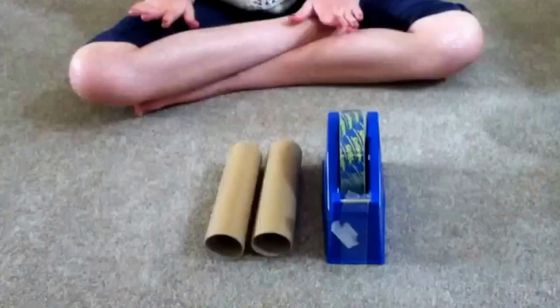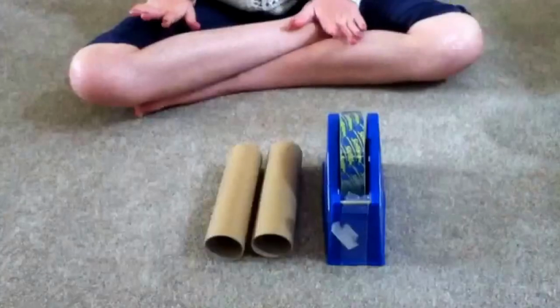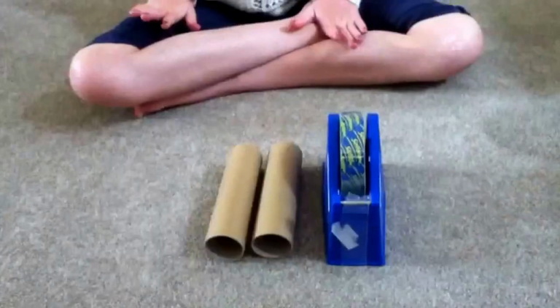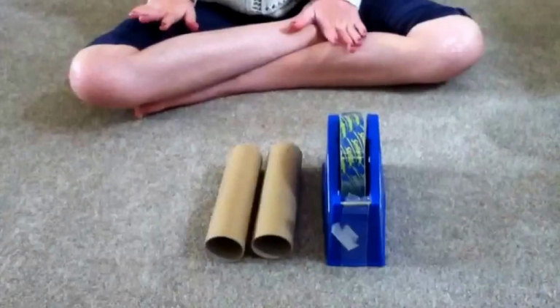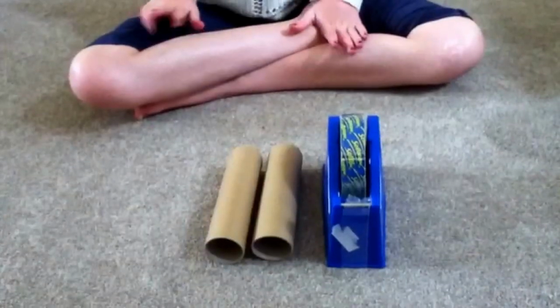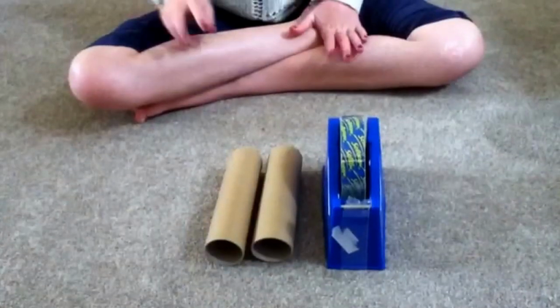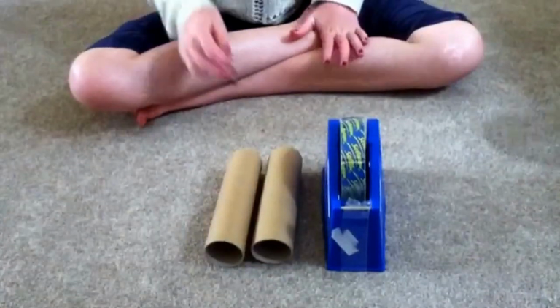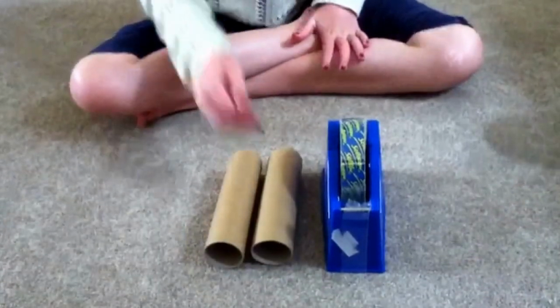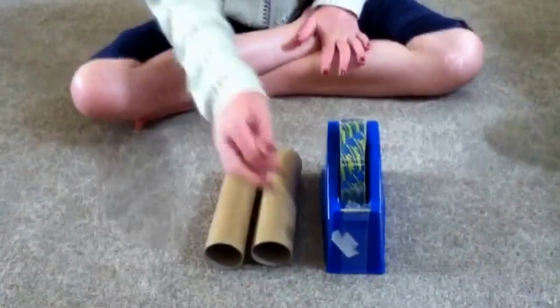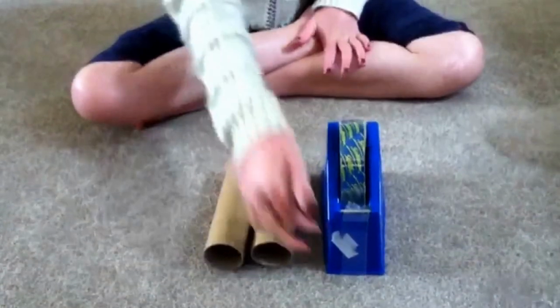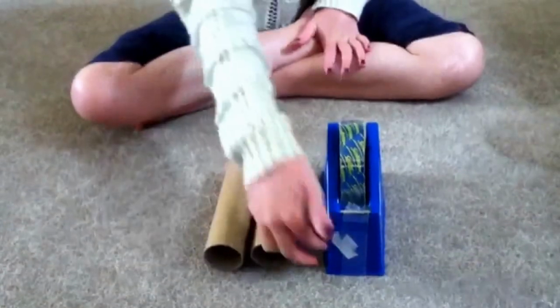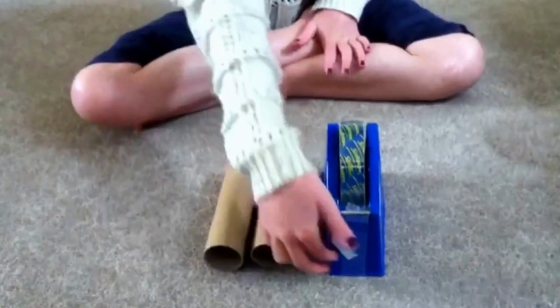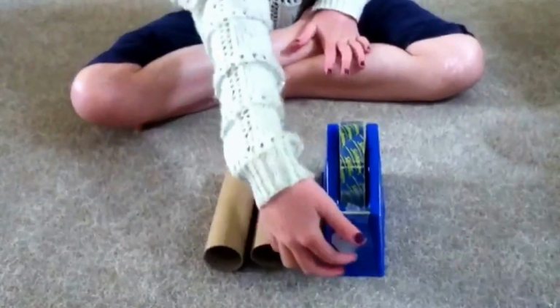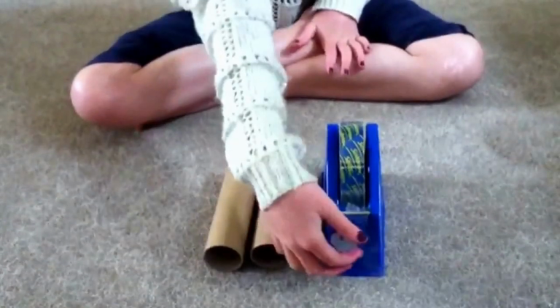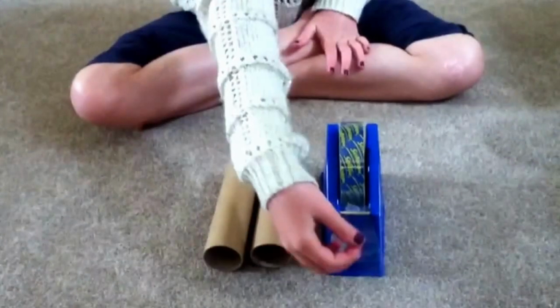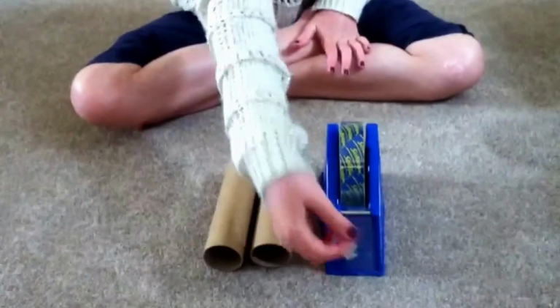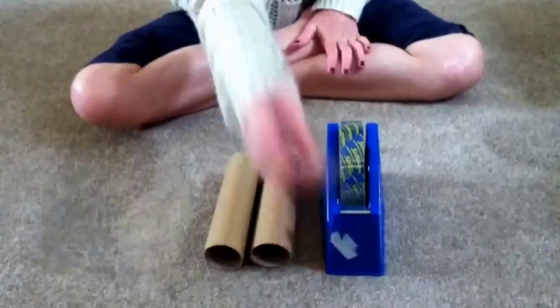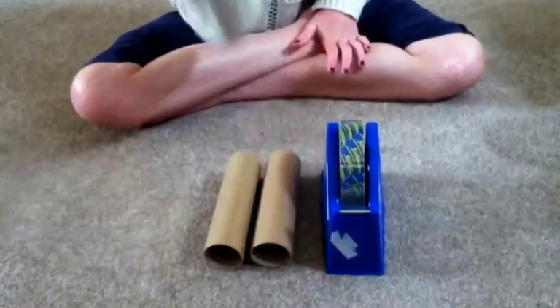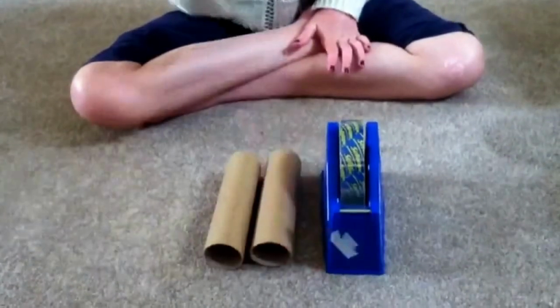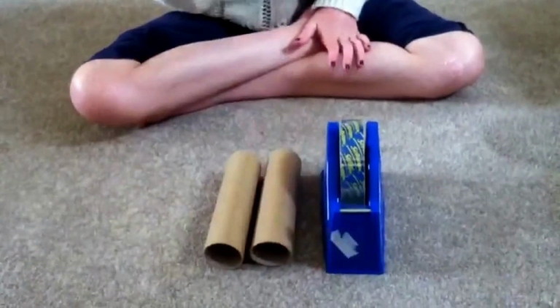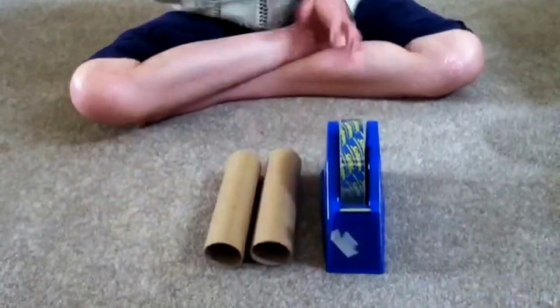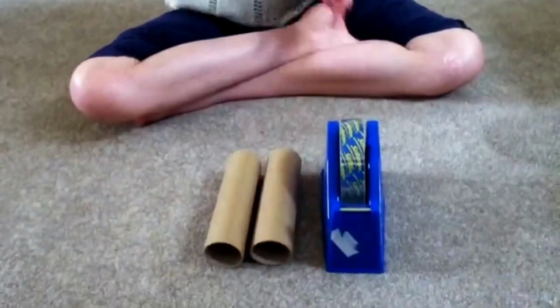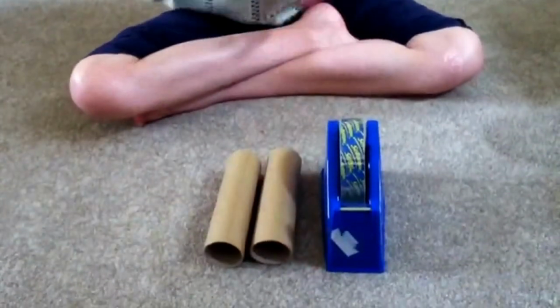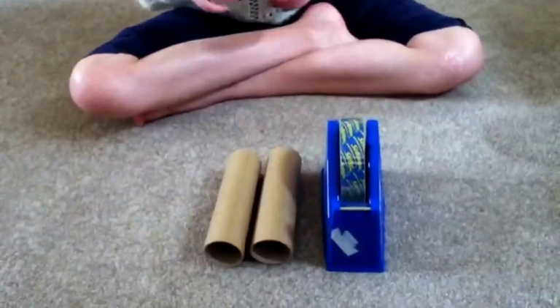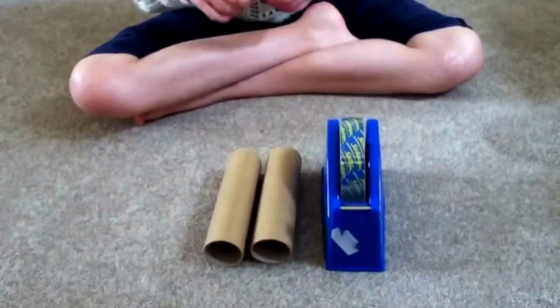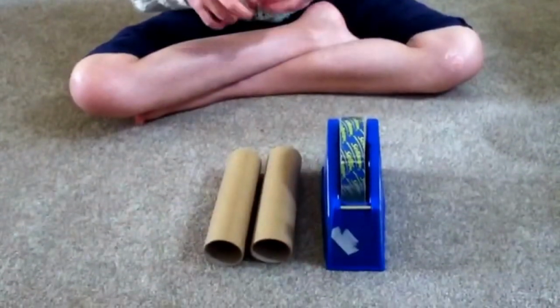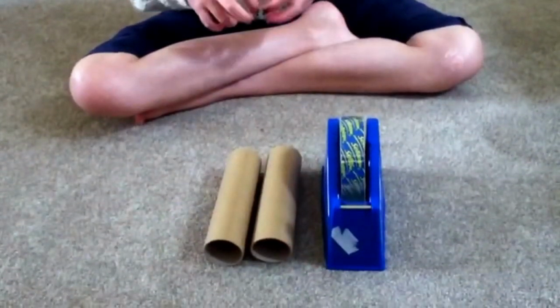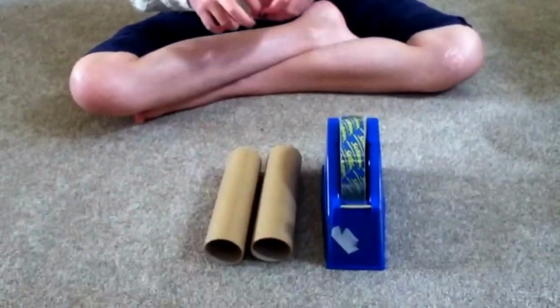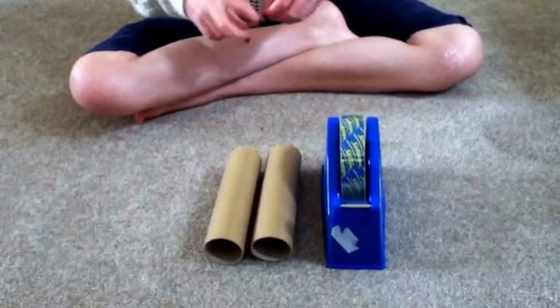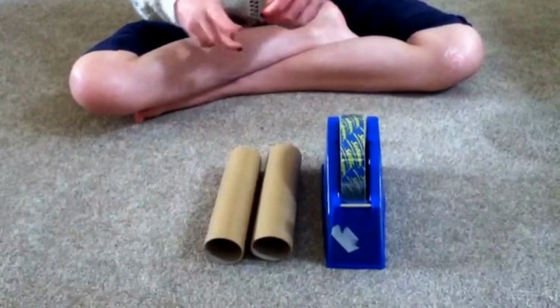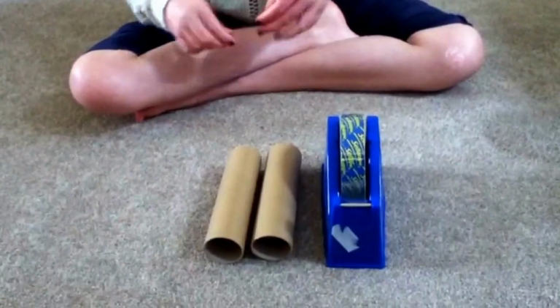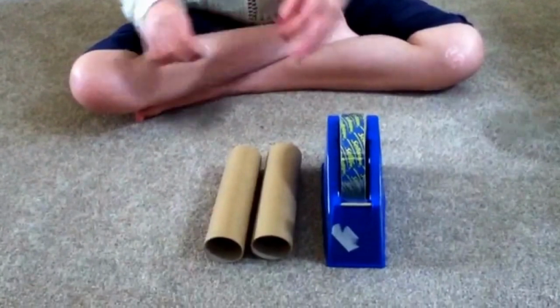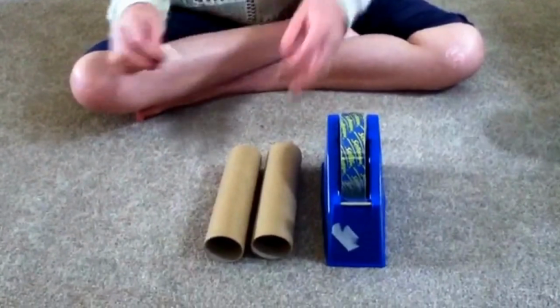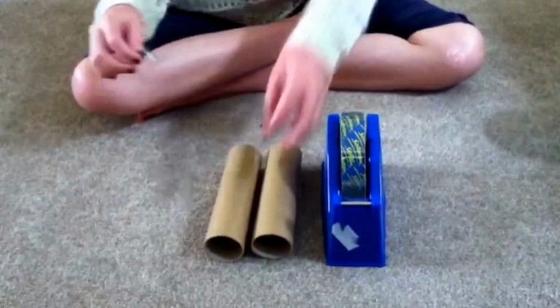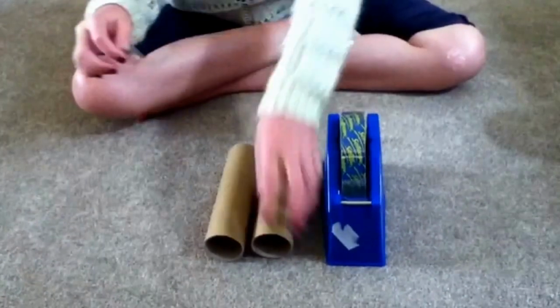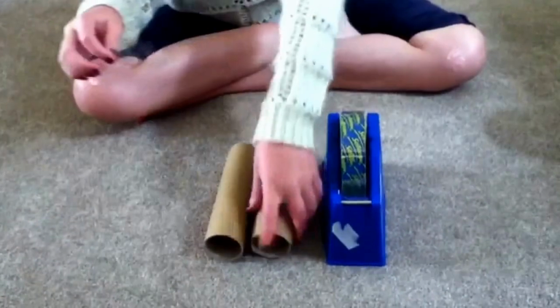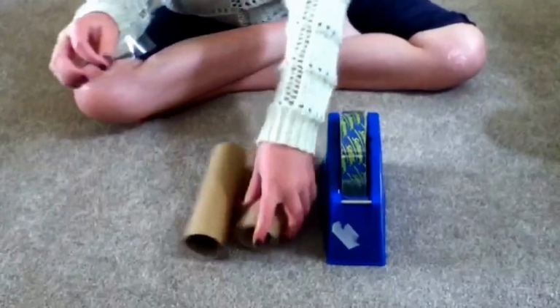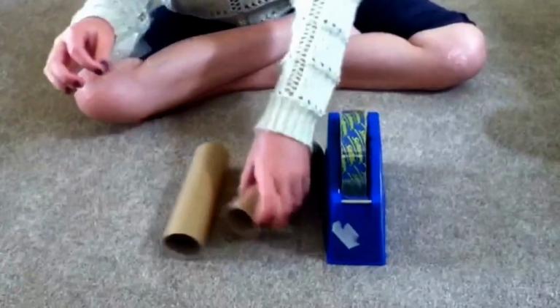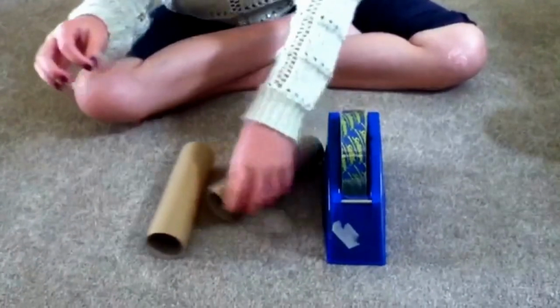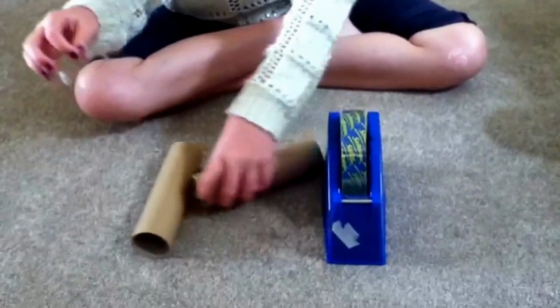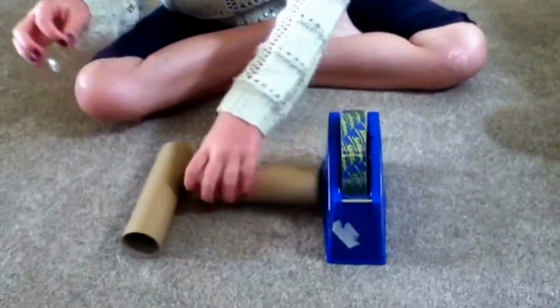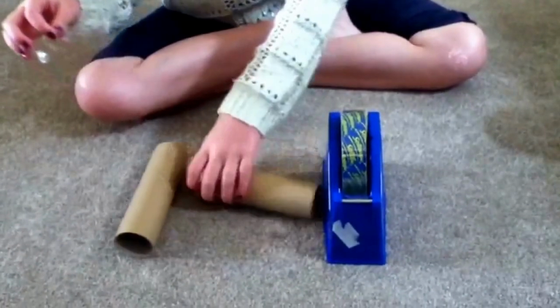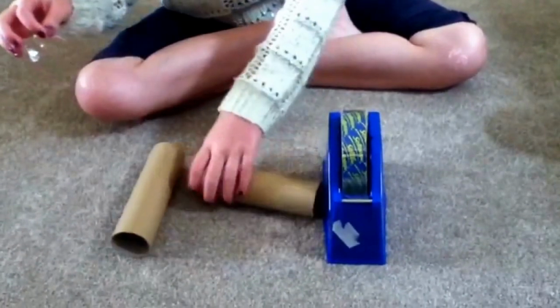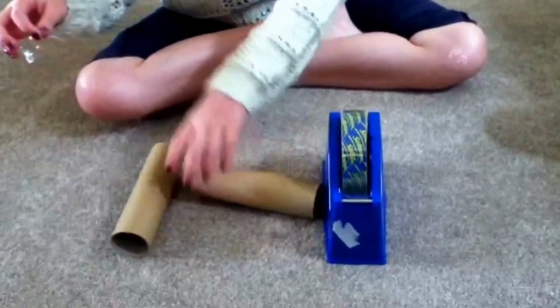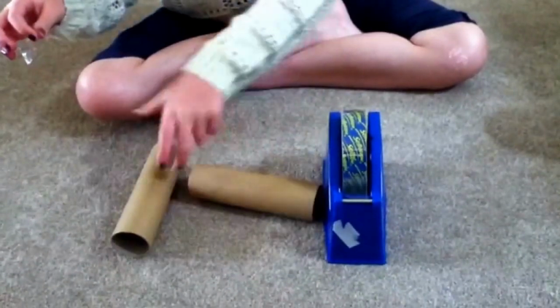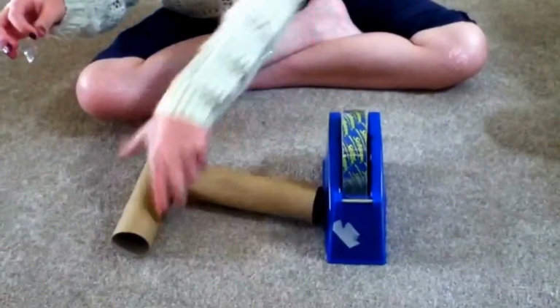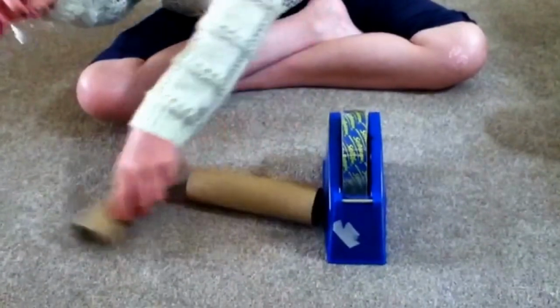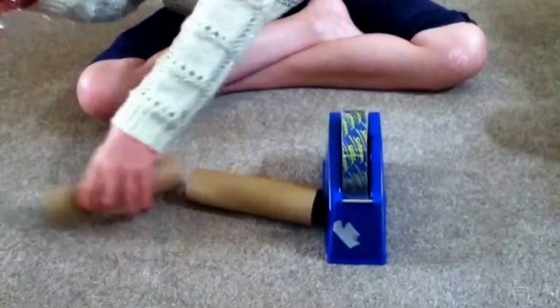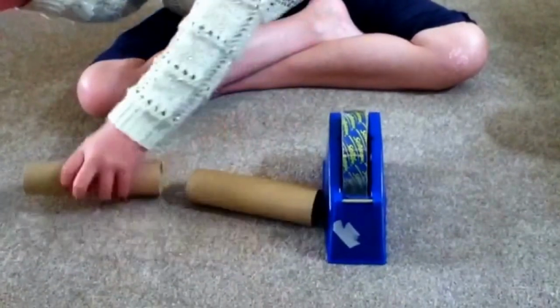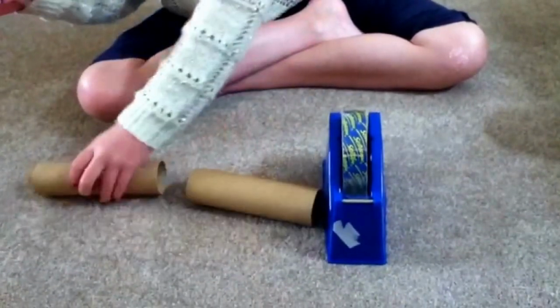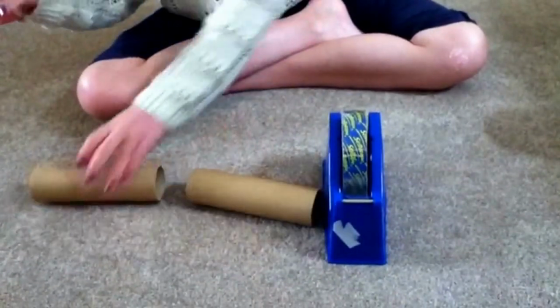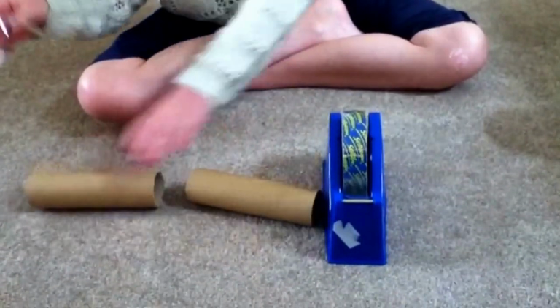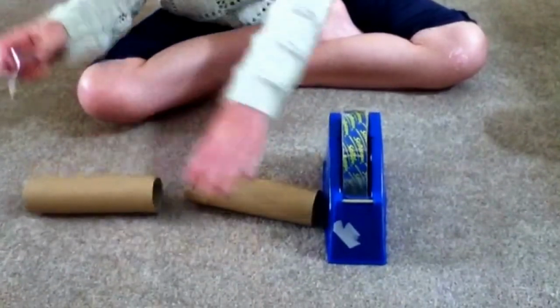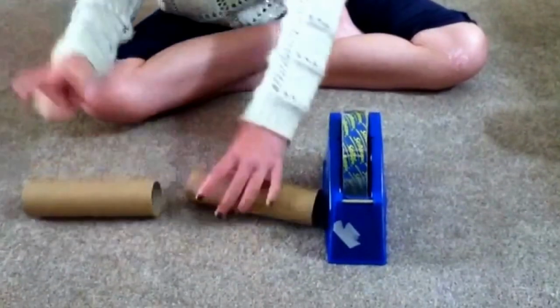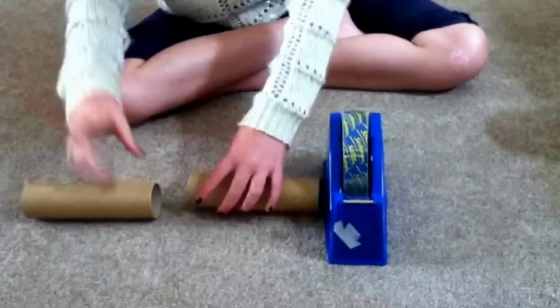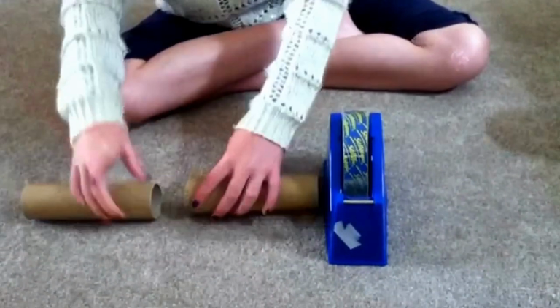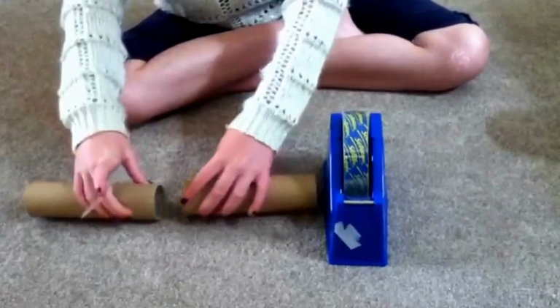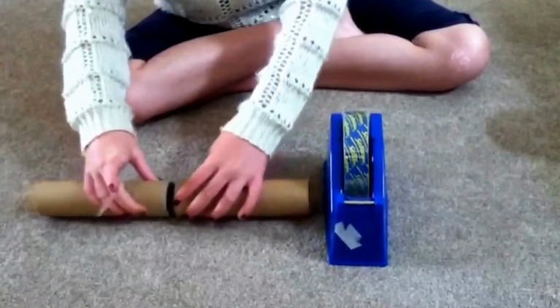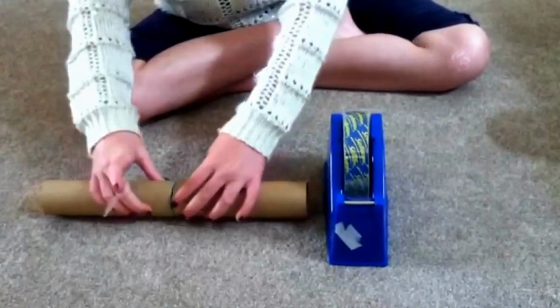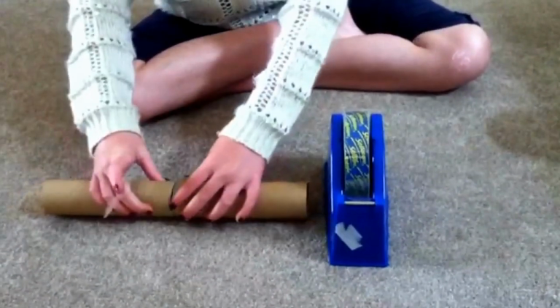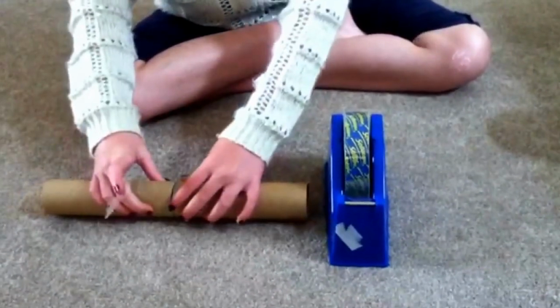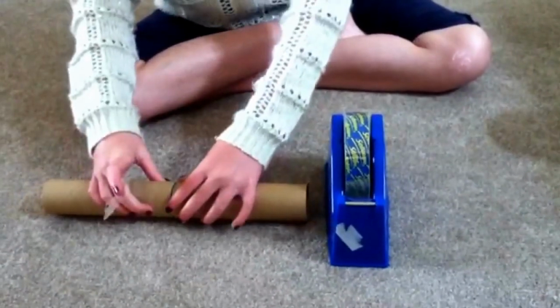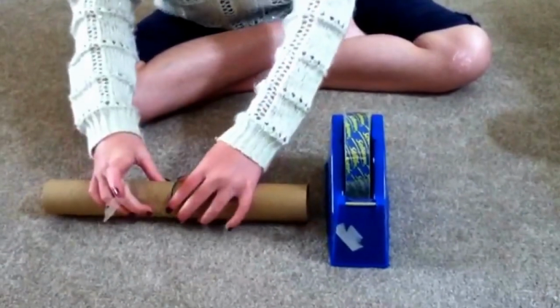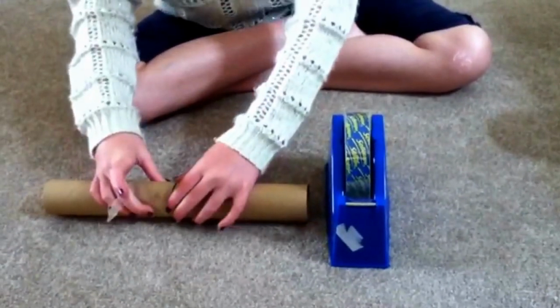First, you get your sellotape and your two rolls and you stick them firmly together.